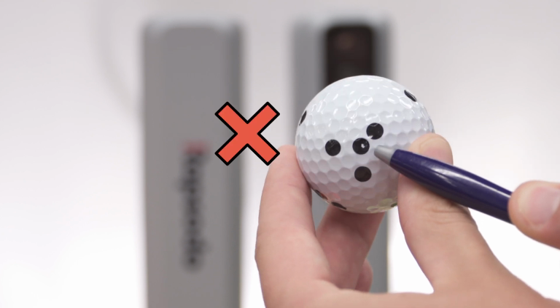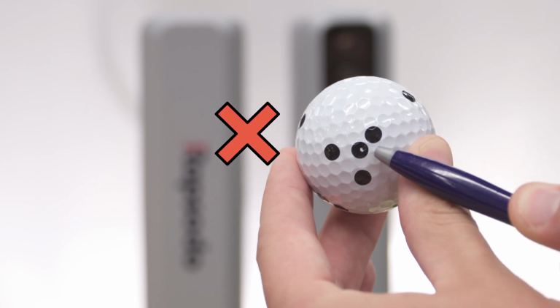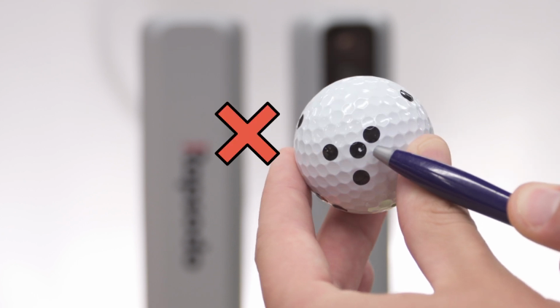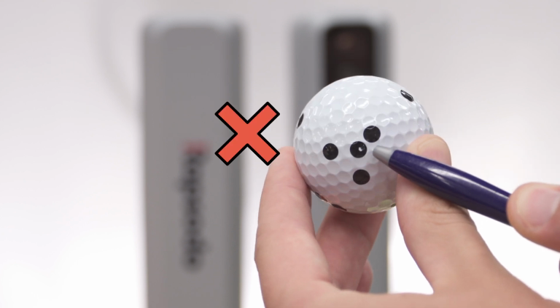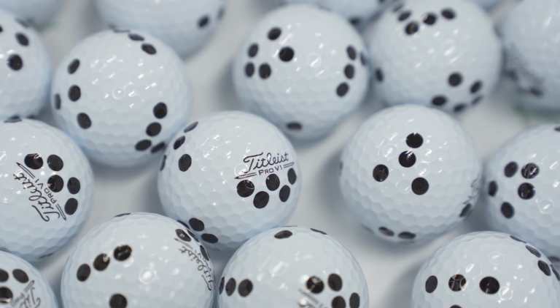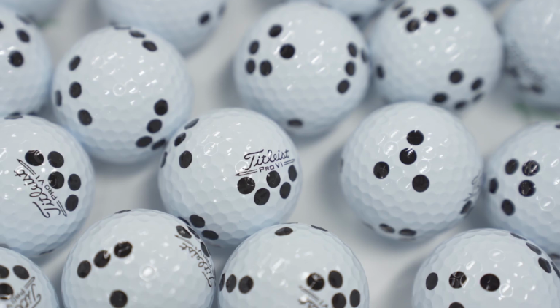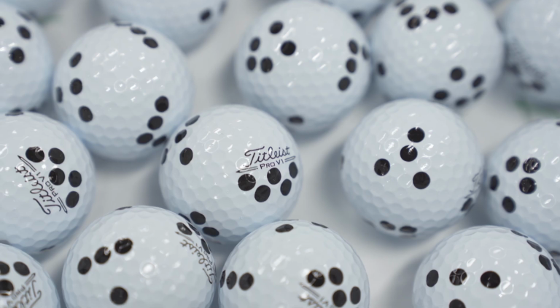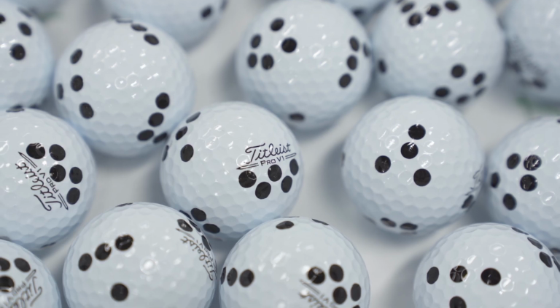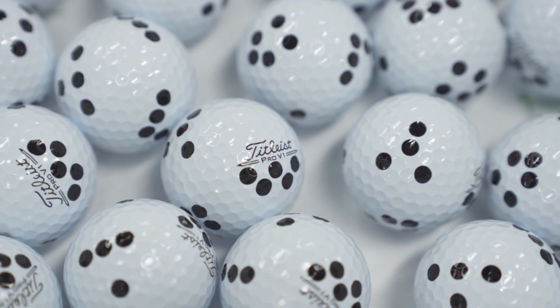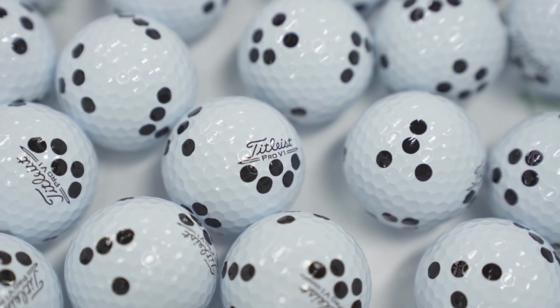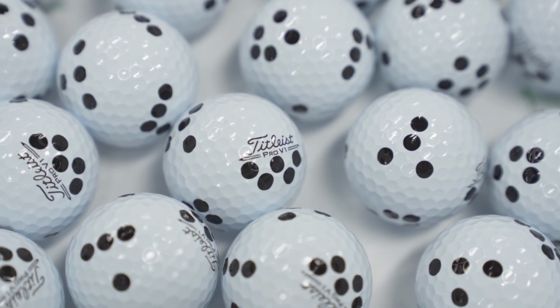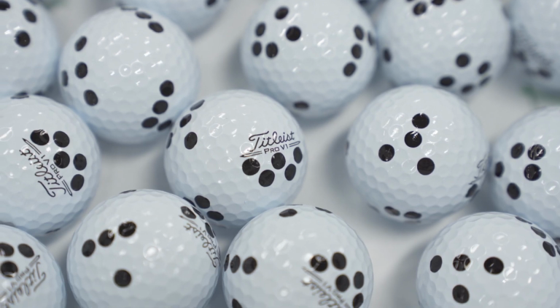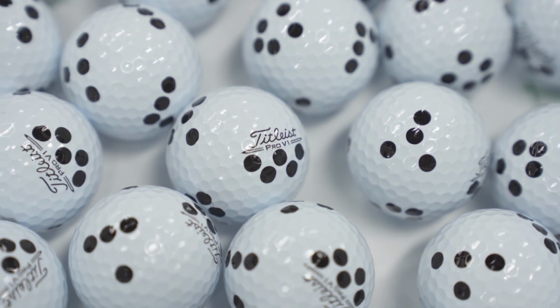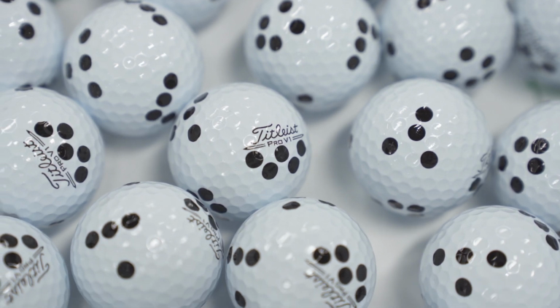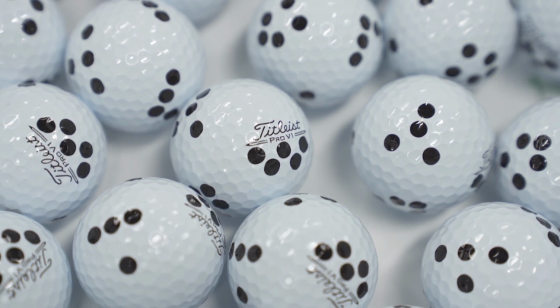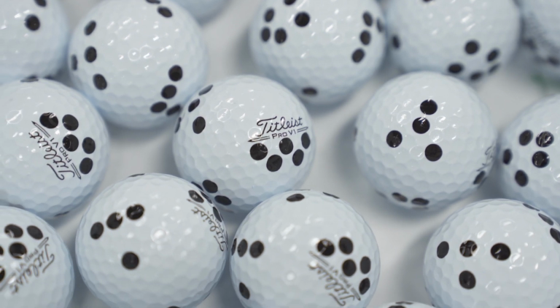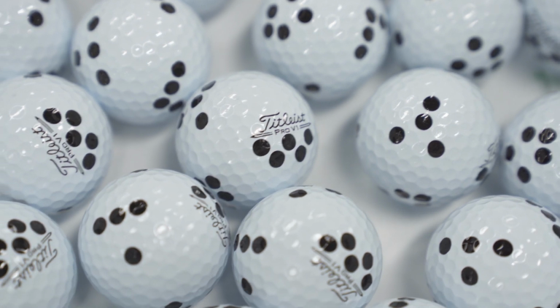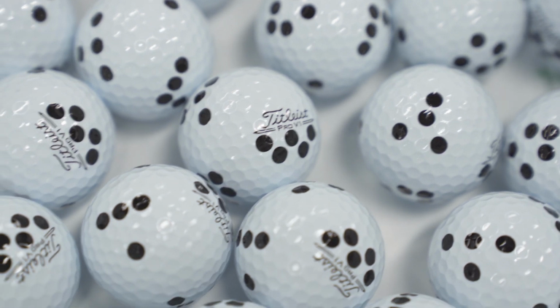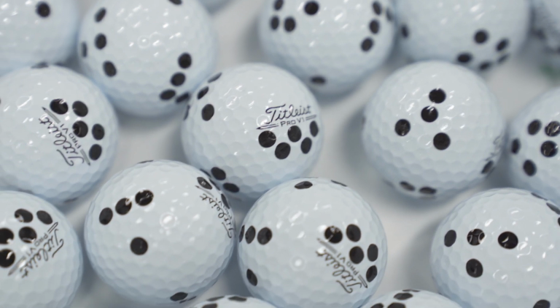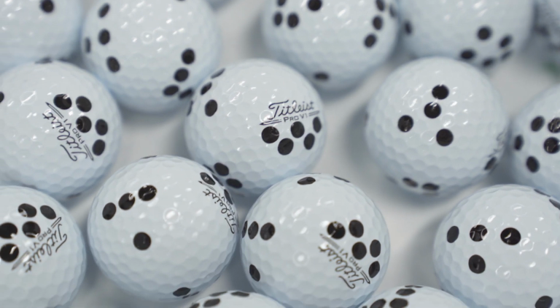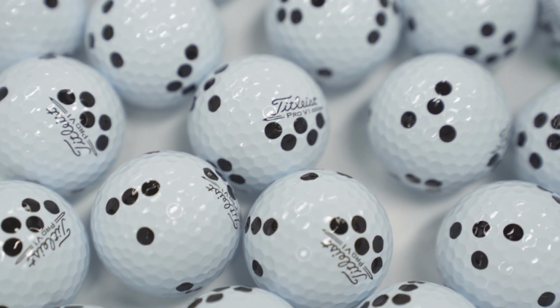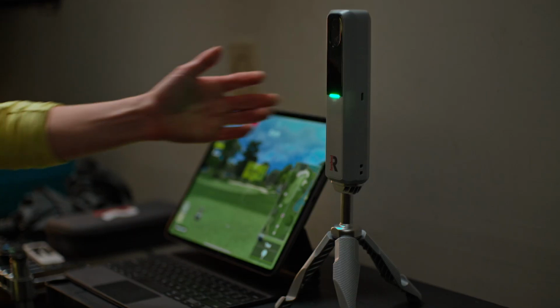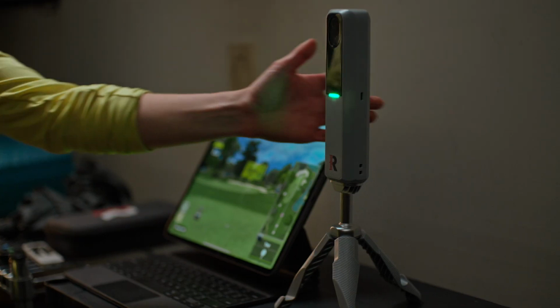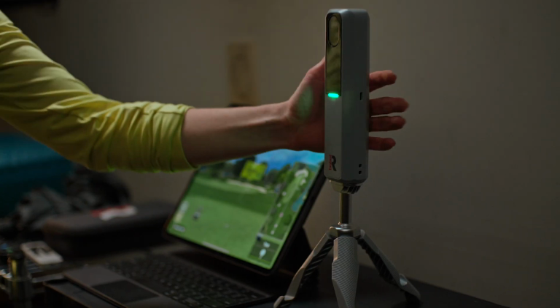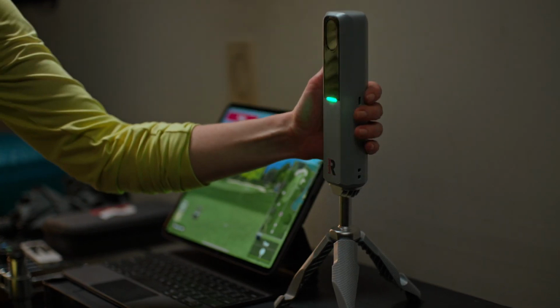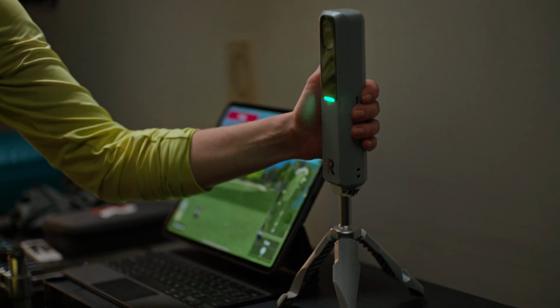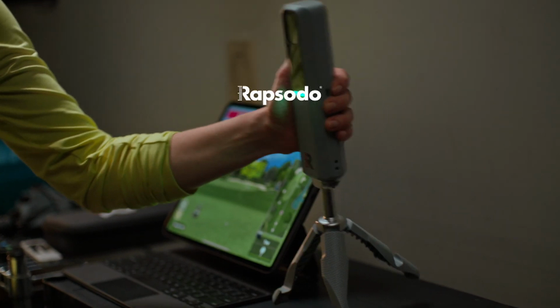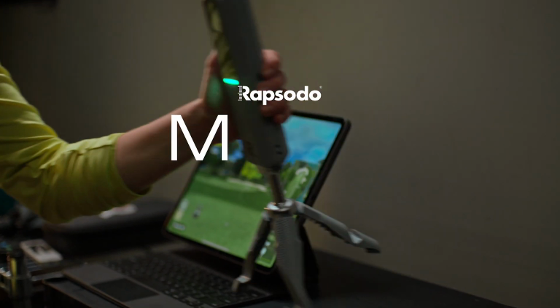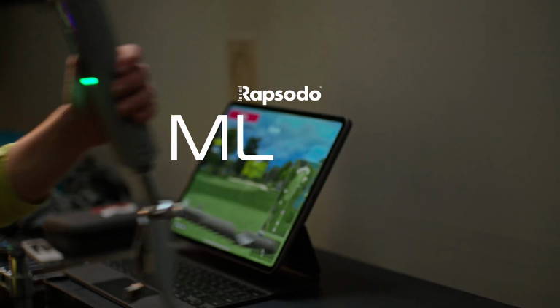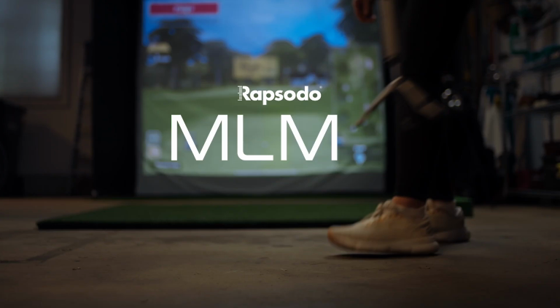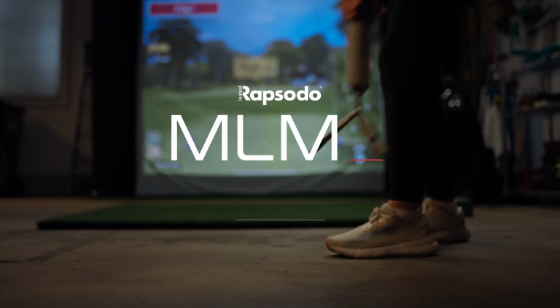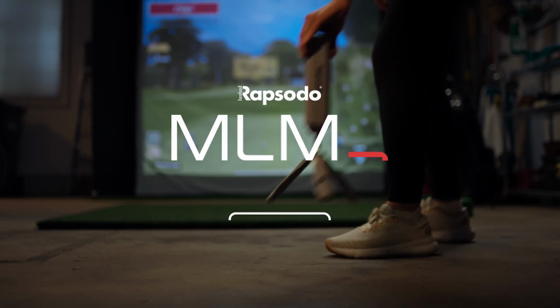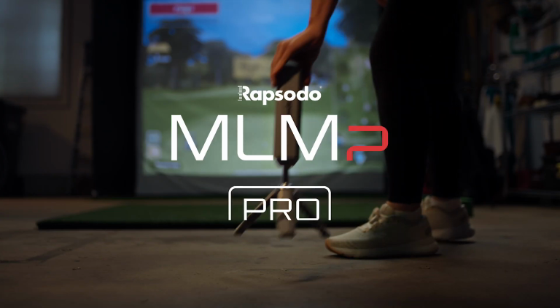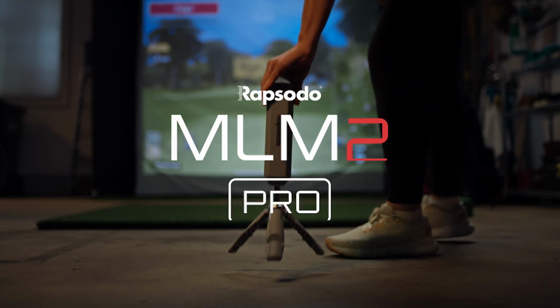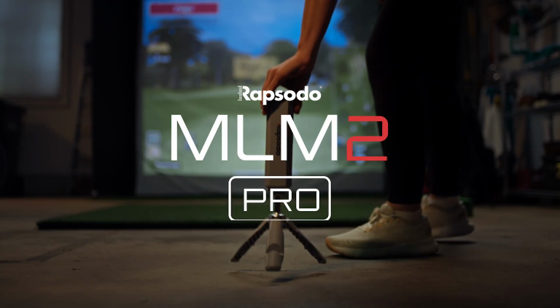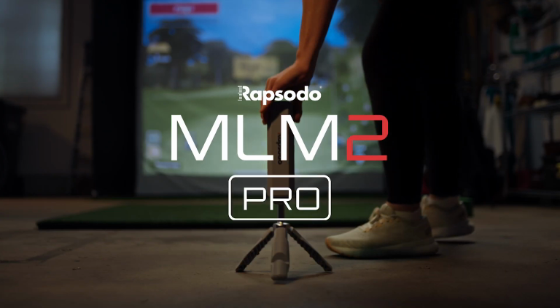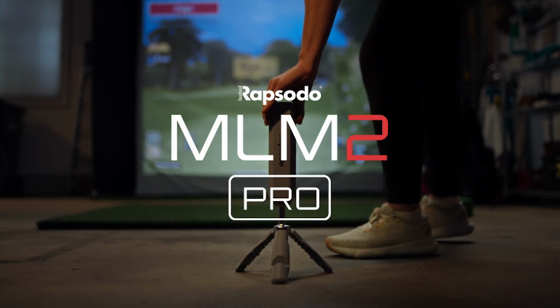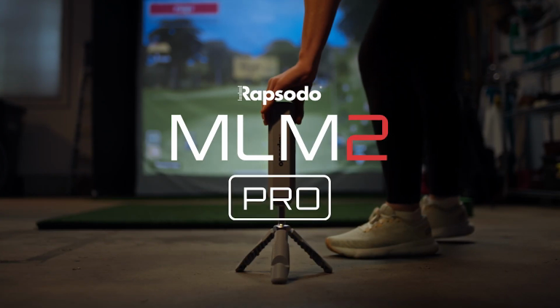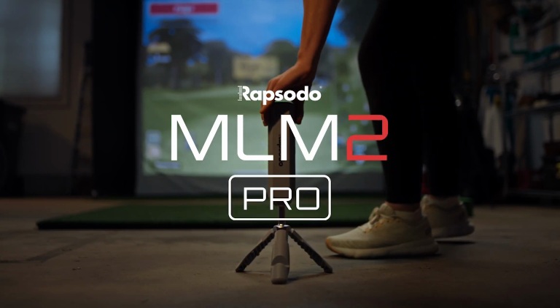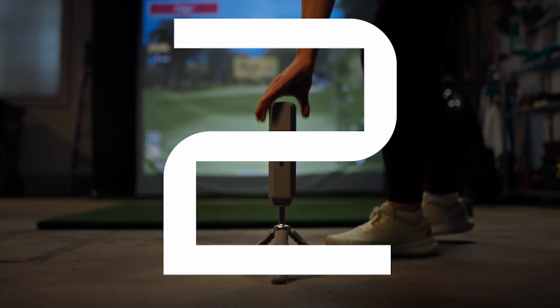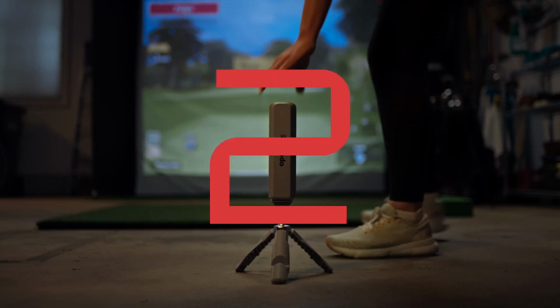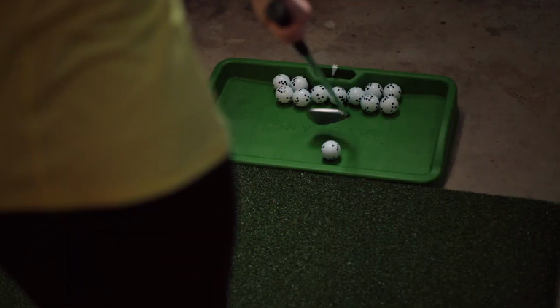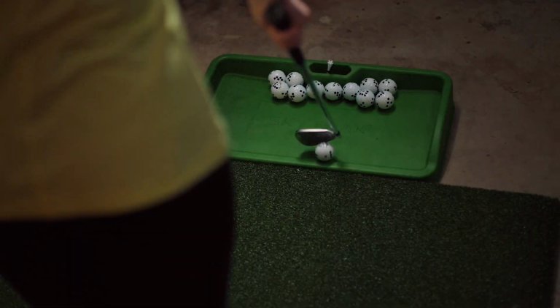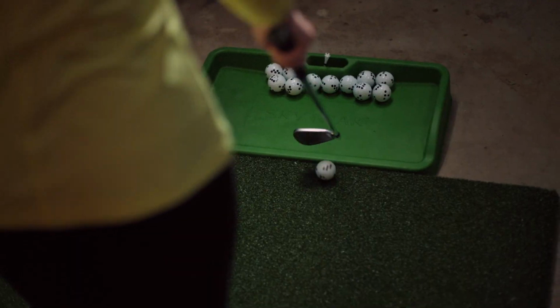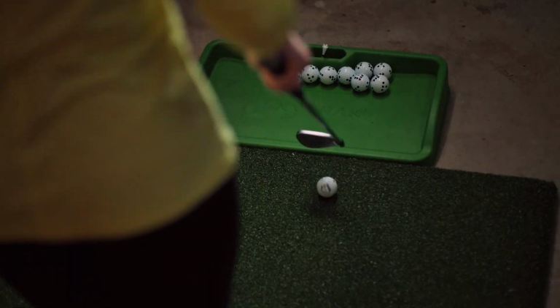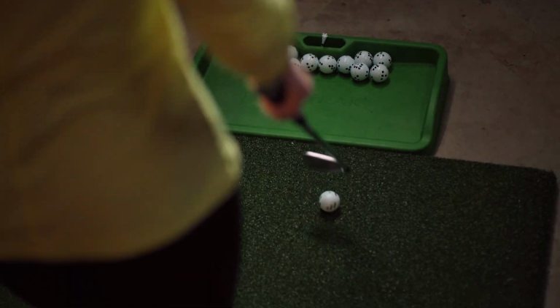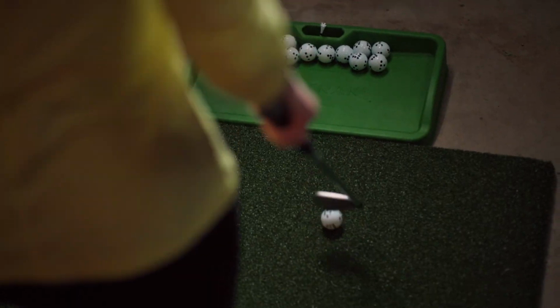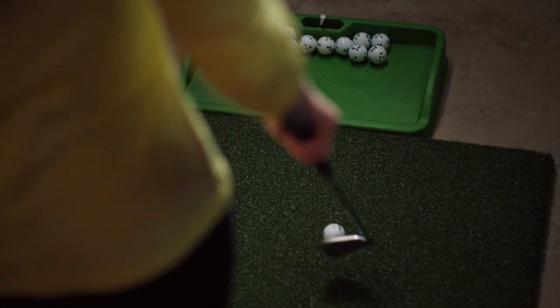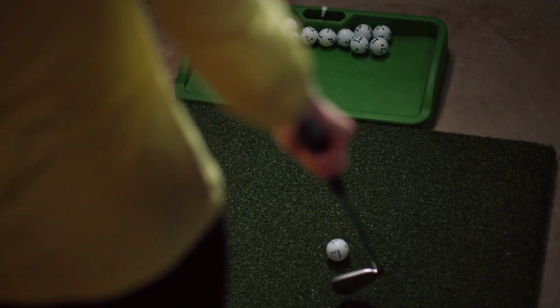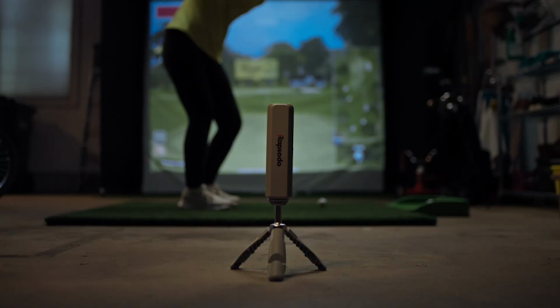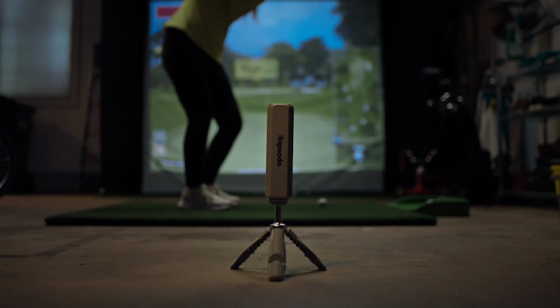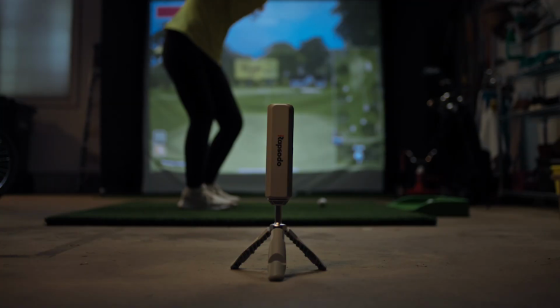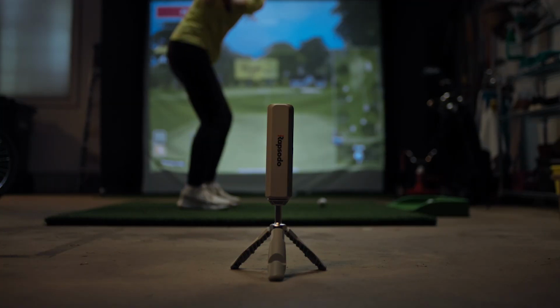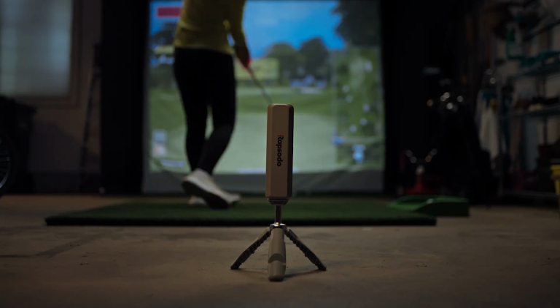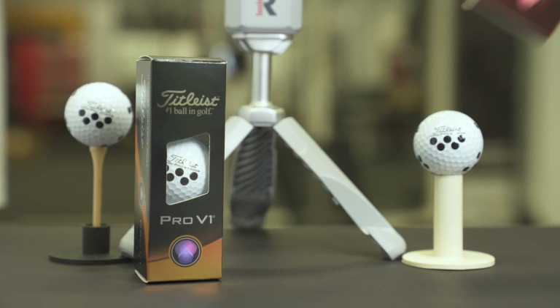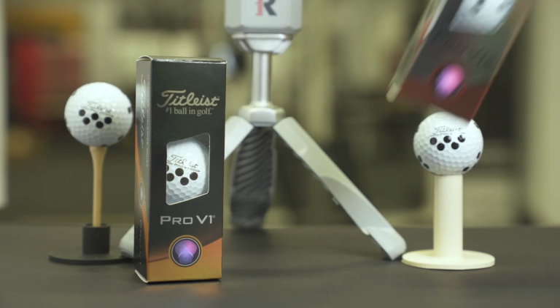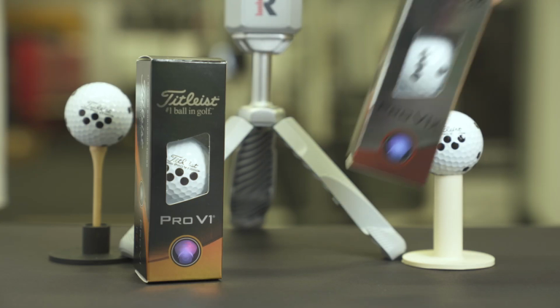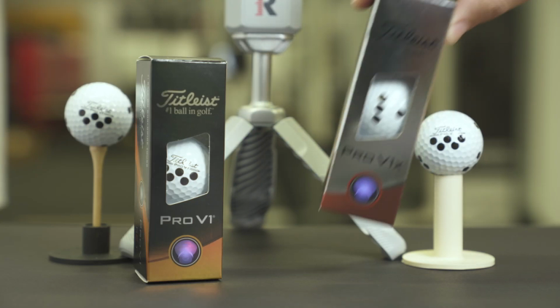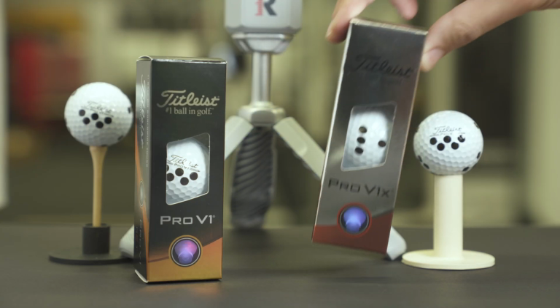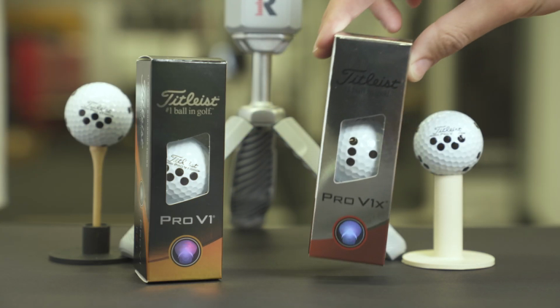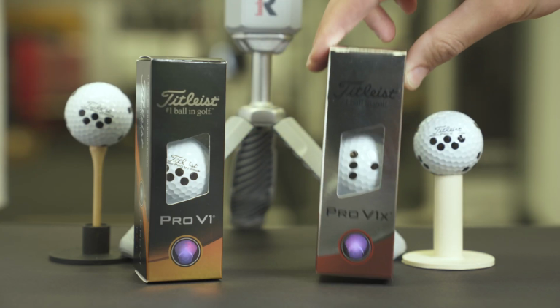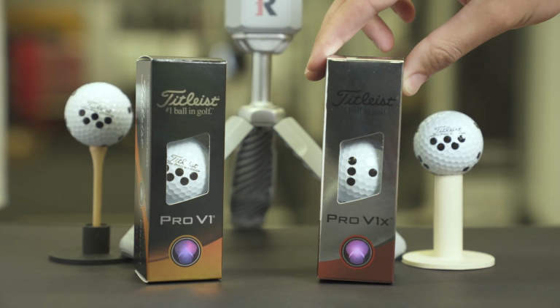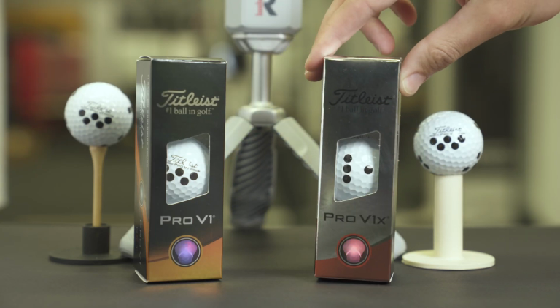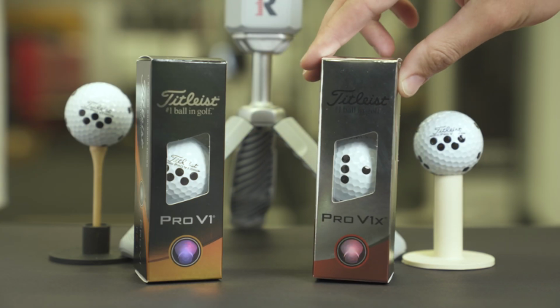Our promise to all golfers is to provide accurate data and the best simulation experience possible, so that you can always trust the numbers and elevate your game.